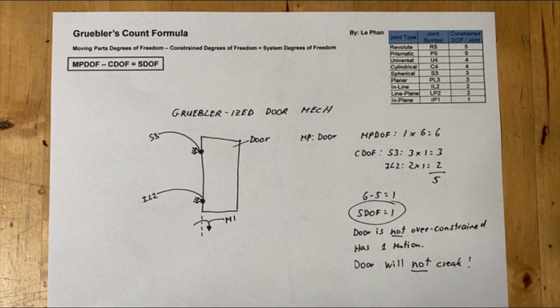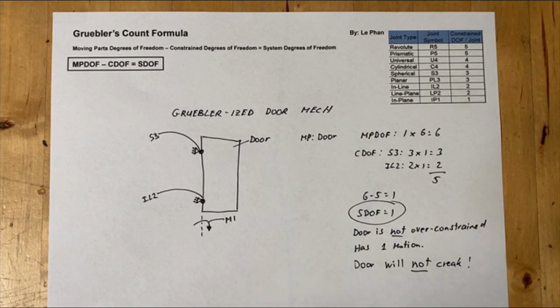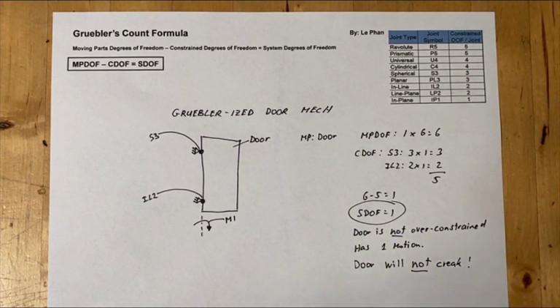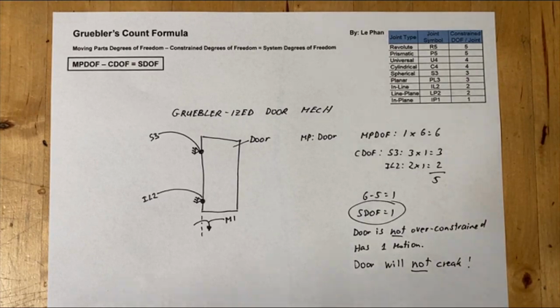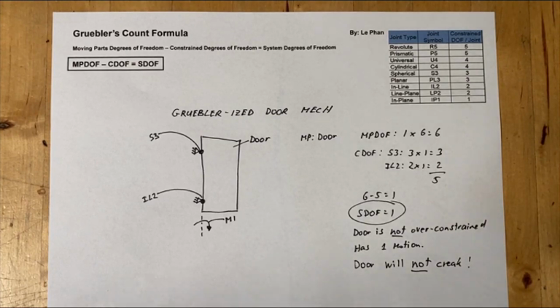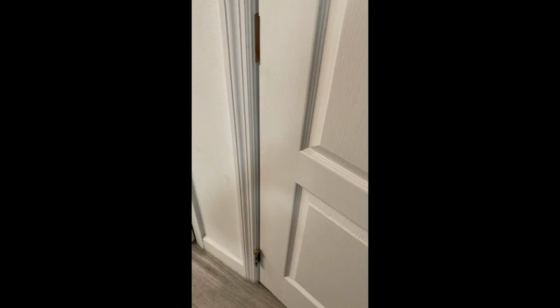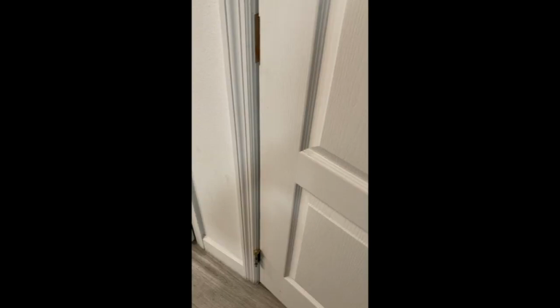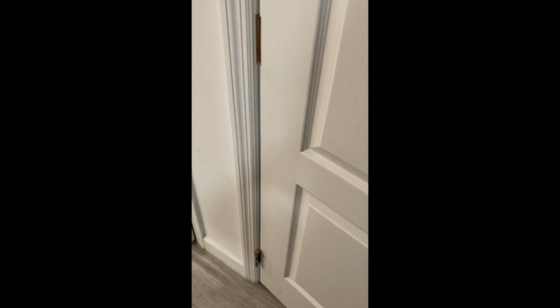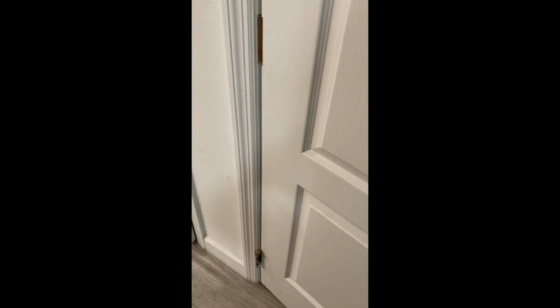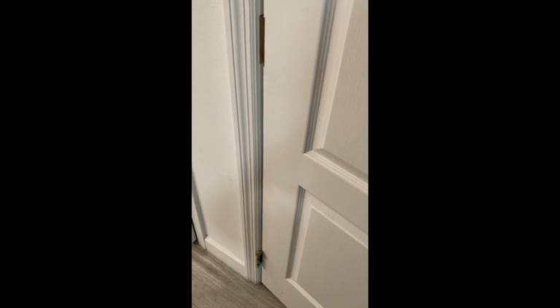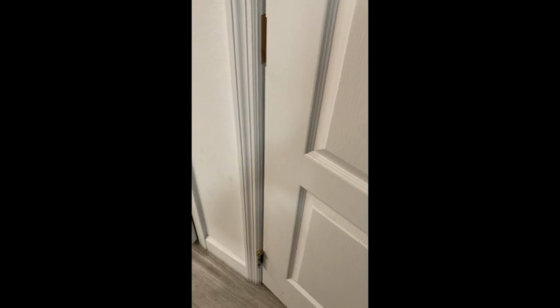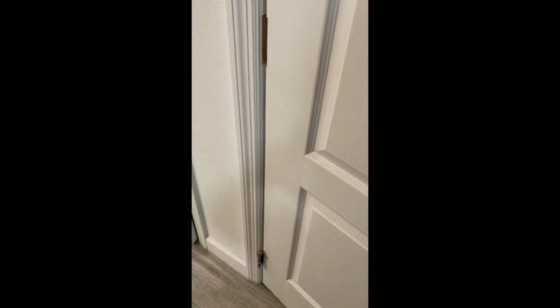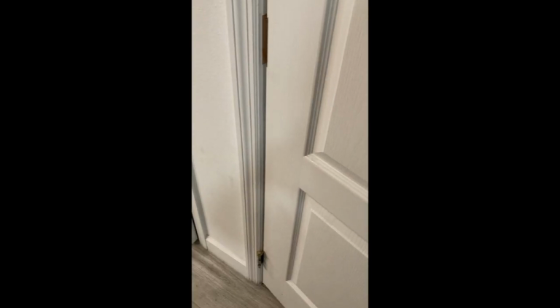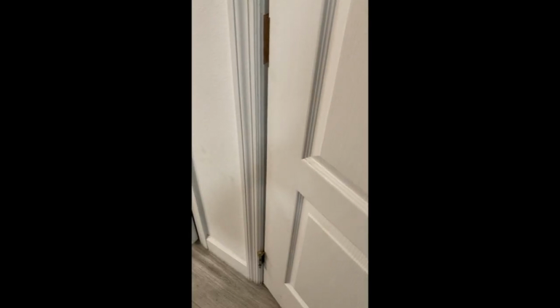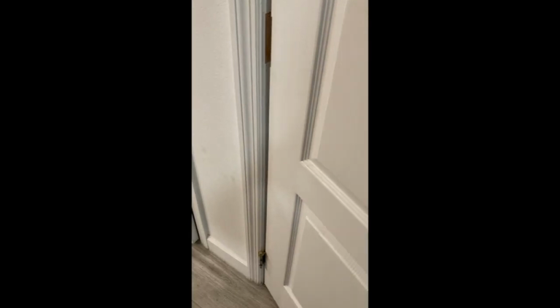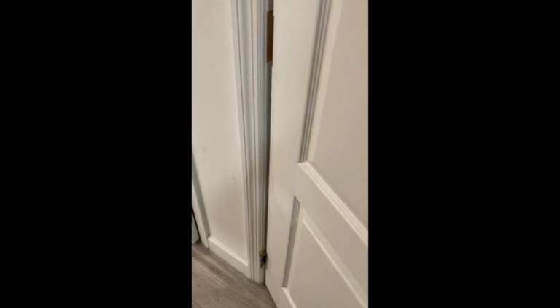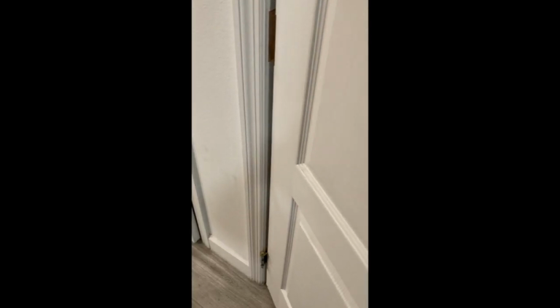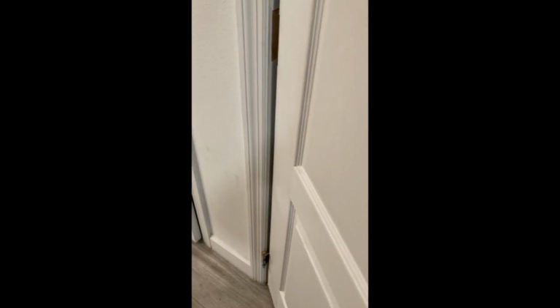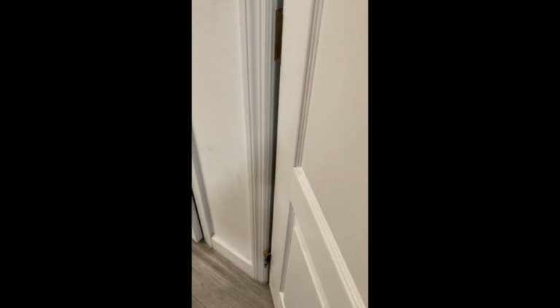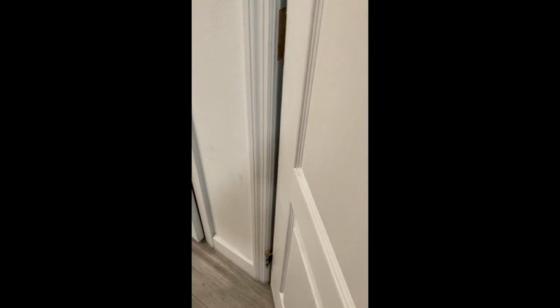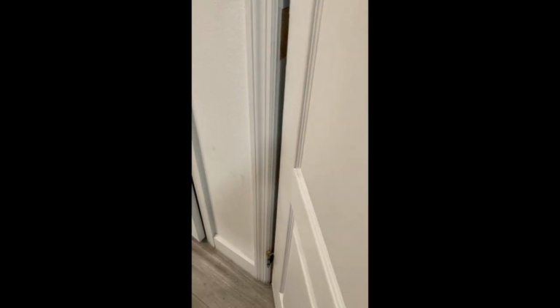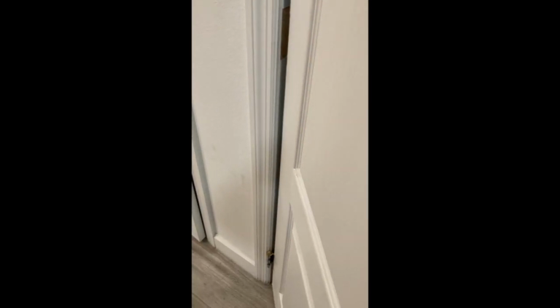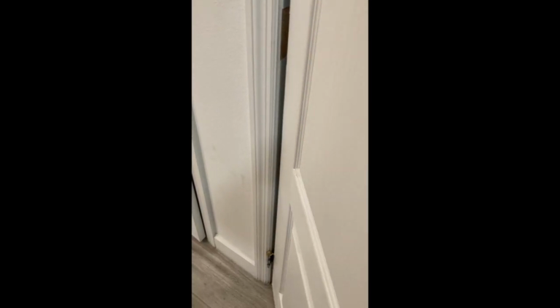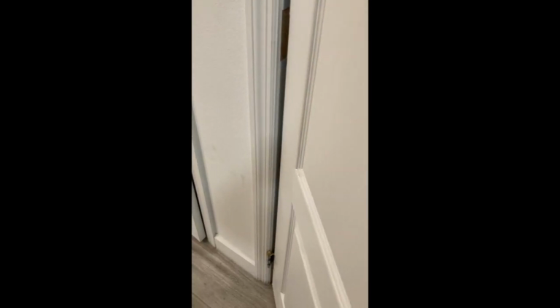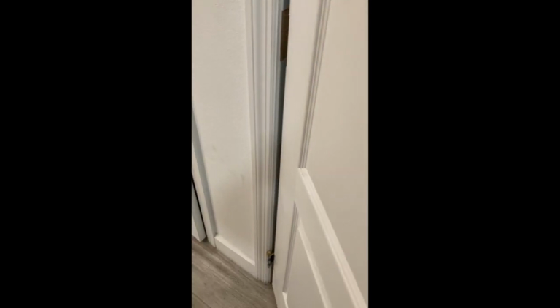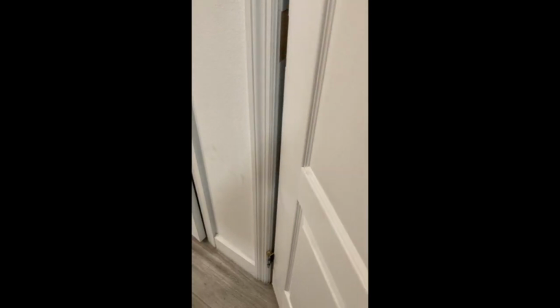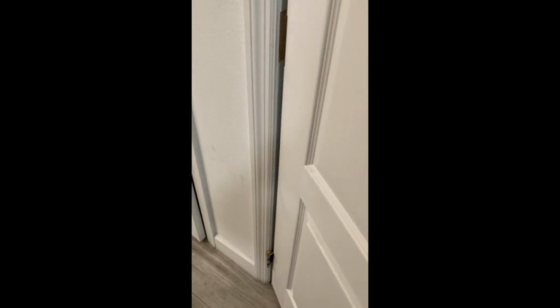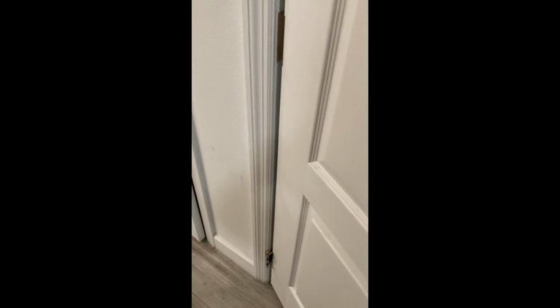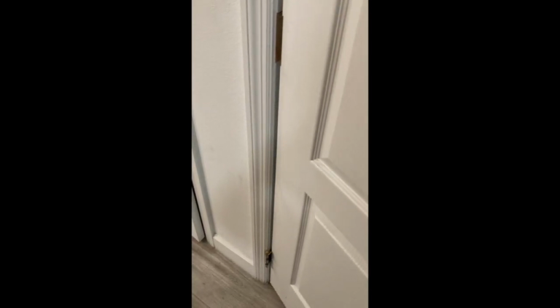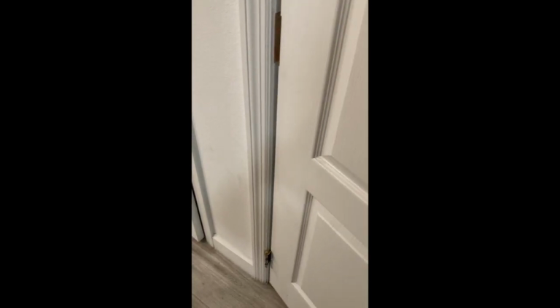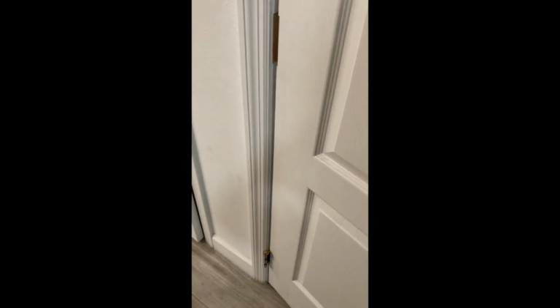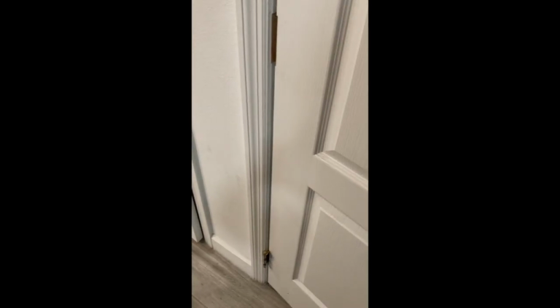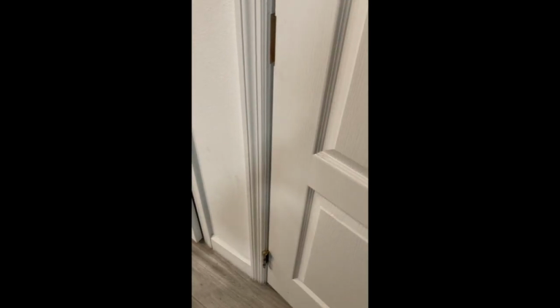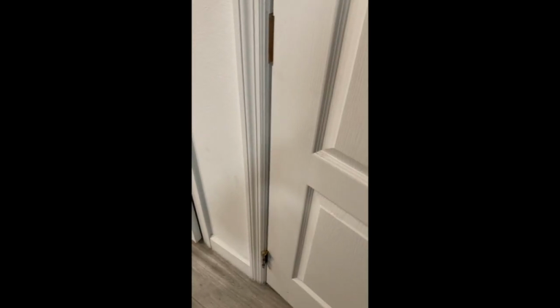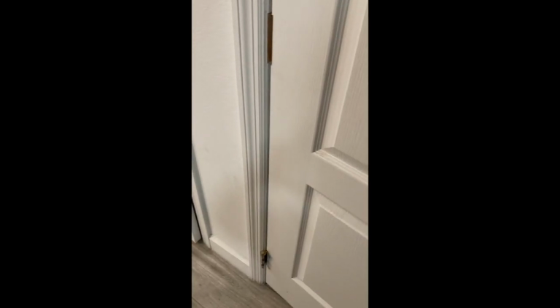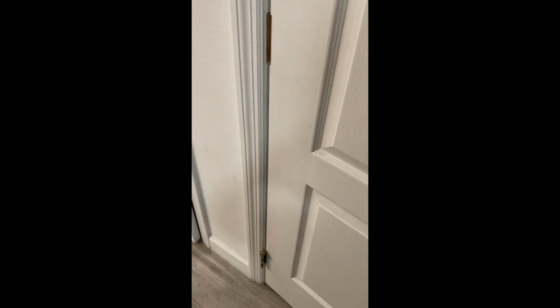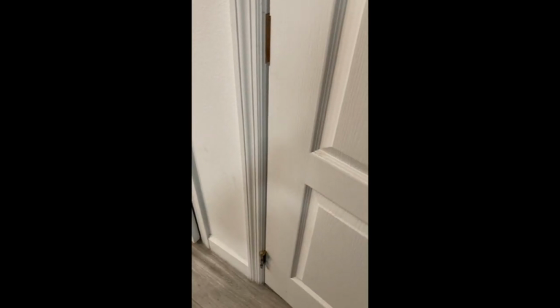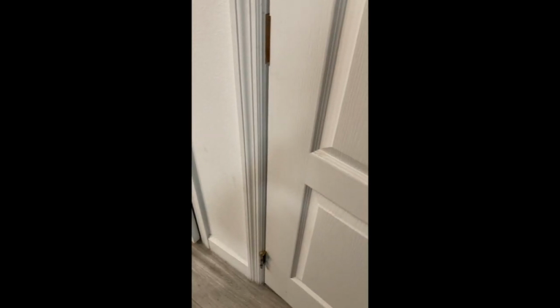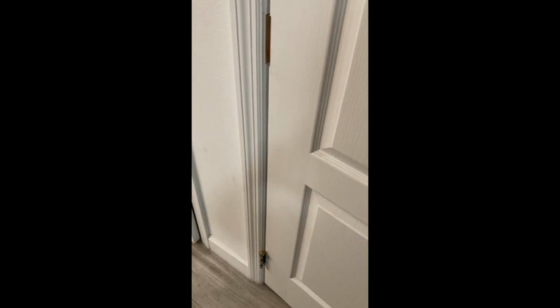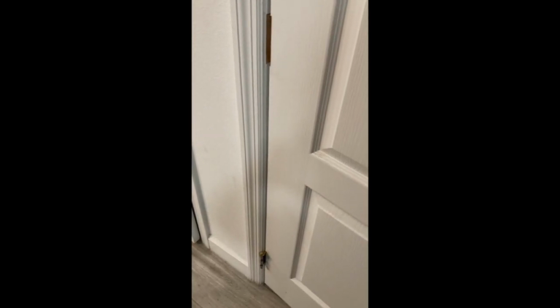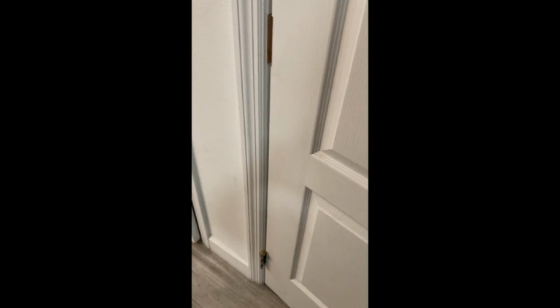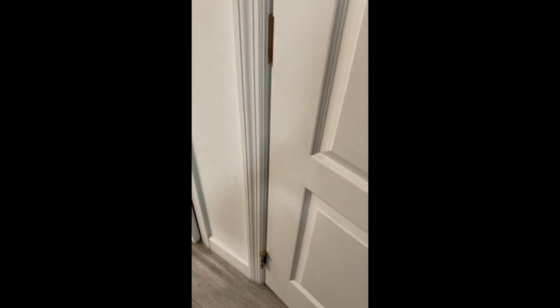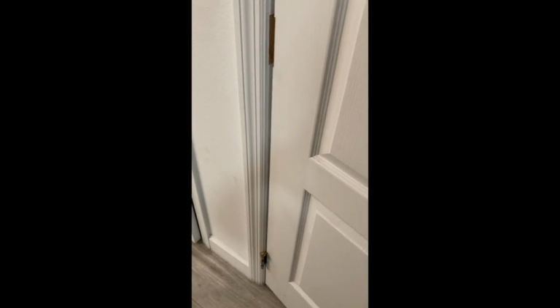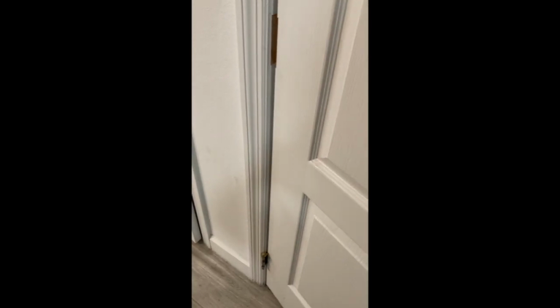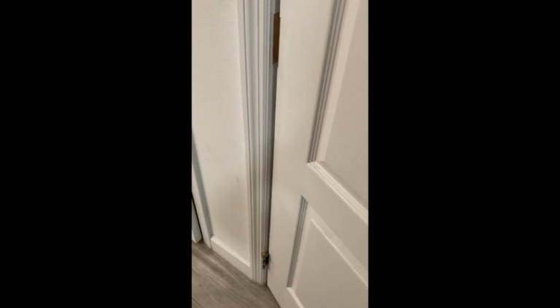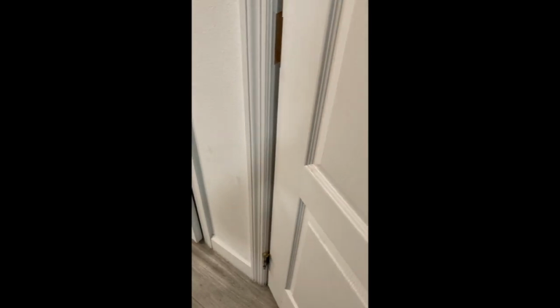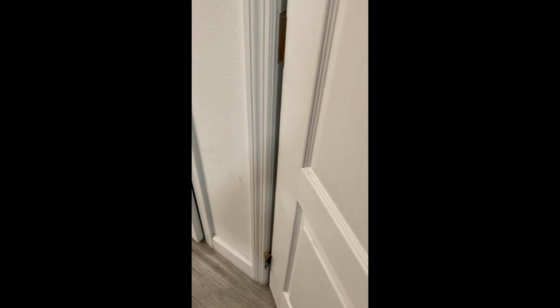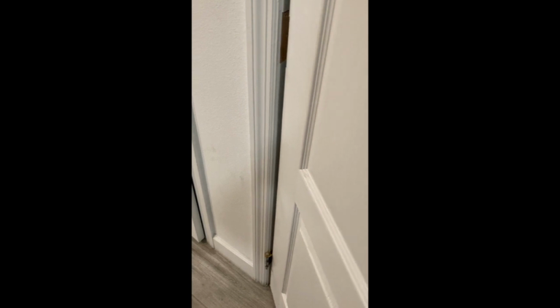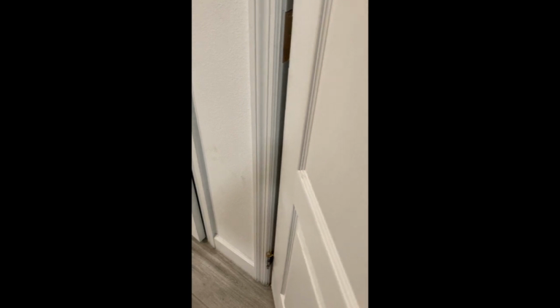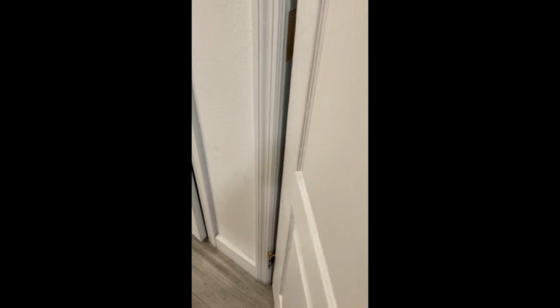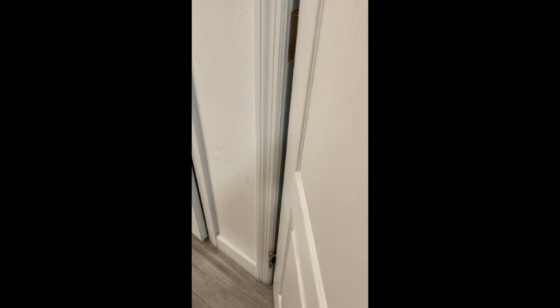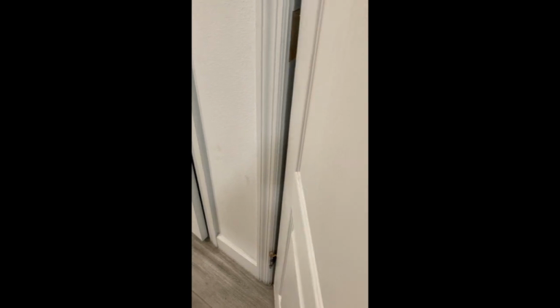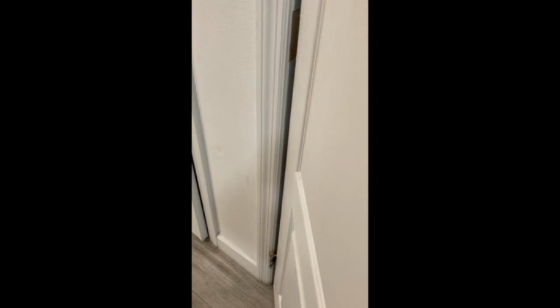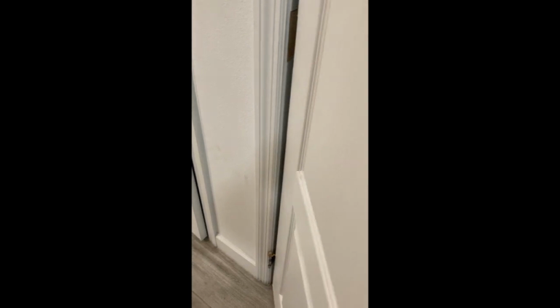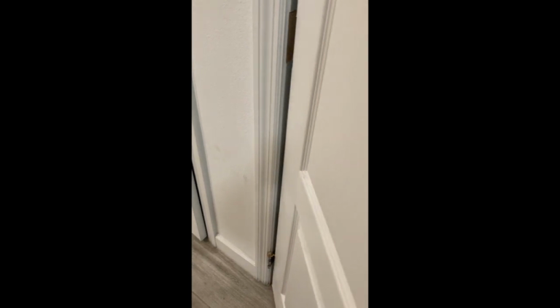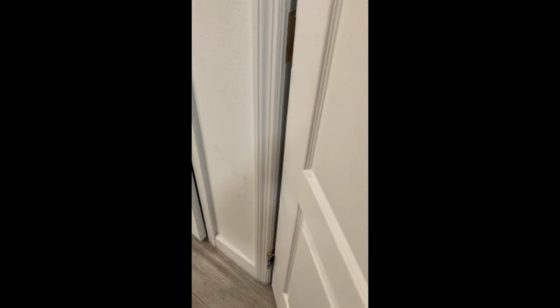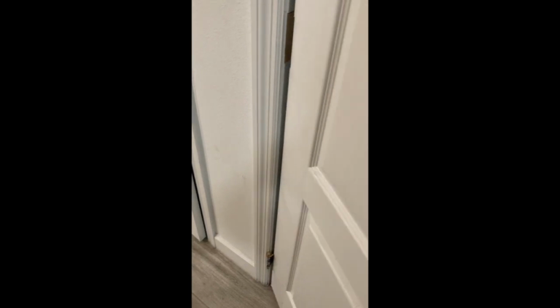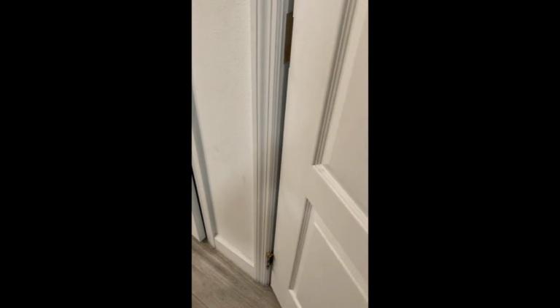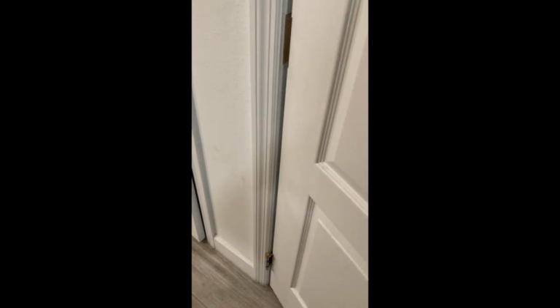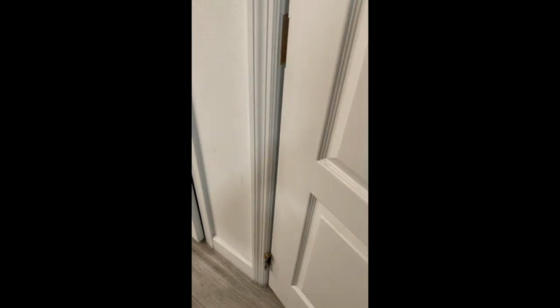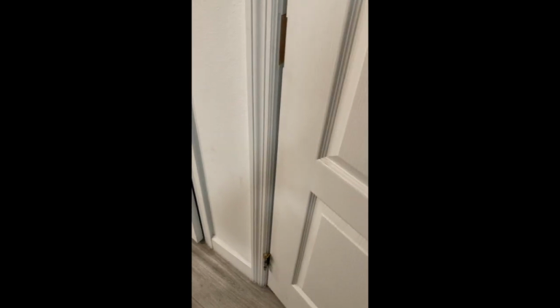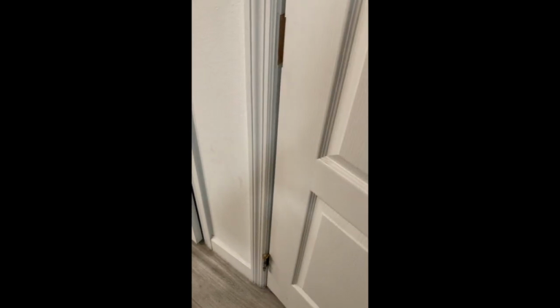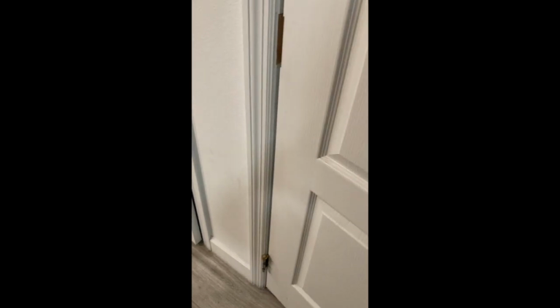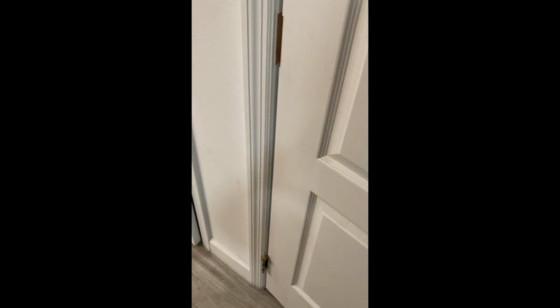So I installed it on my door, actually here. There's no creak.